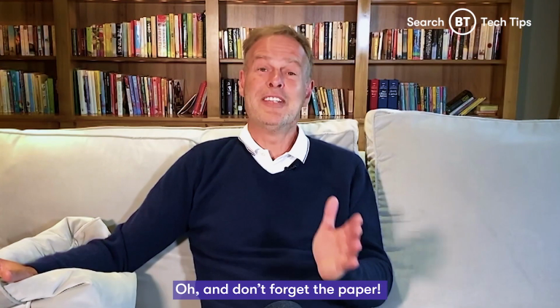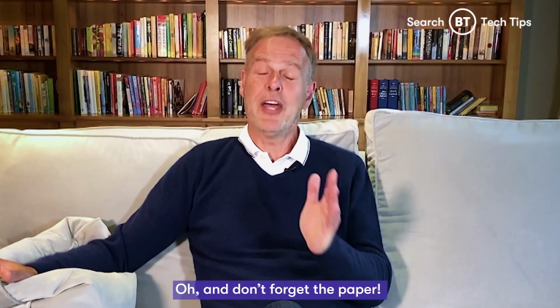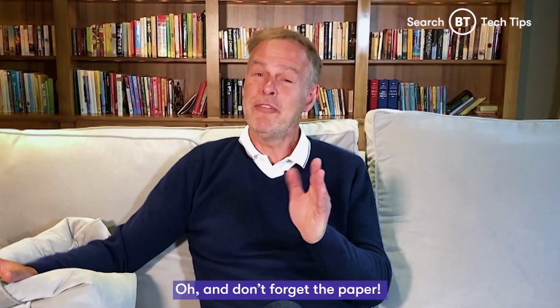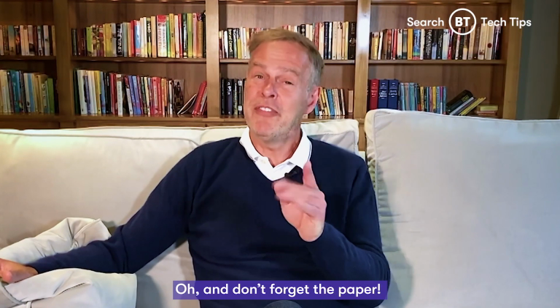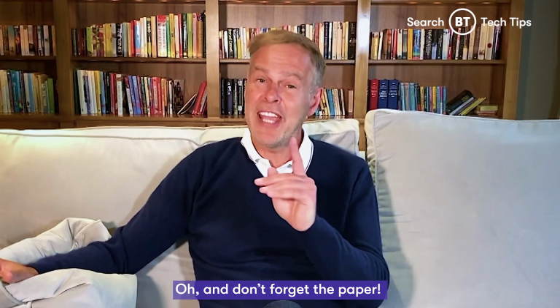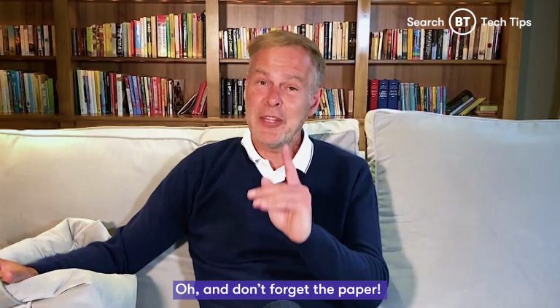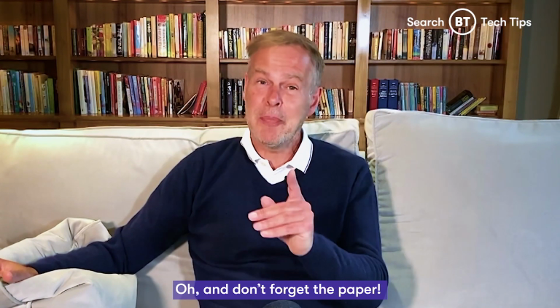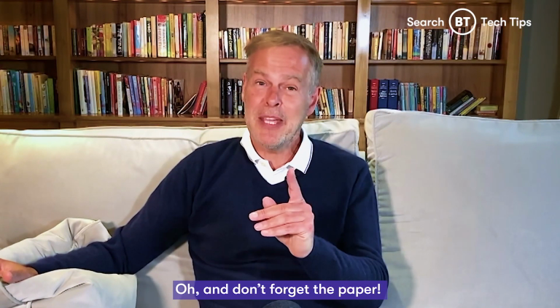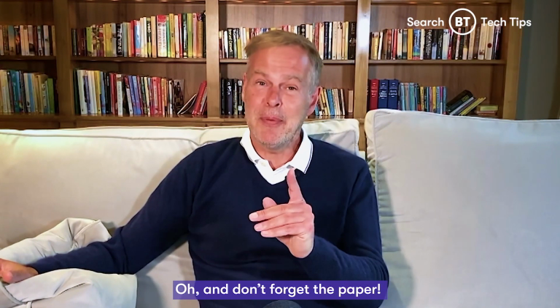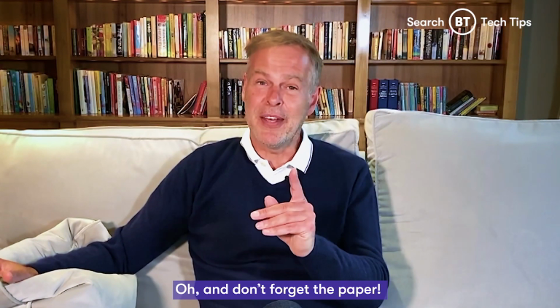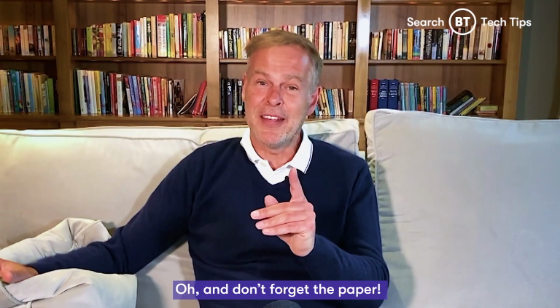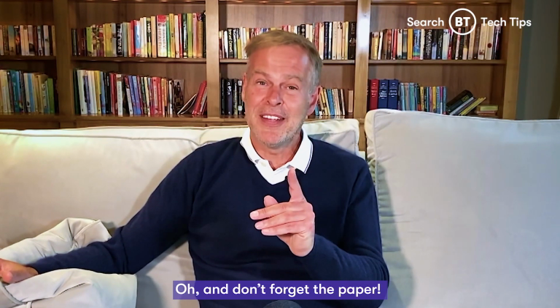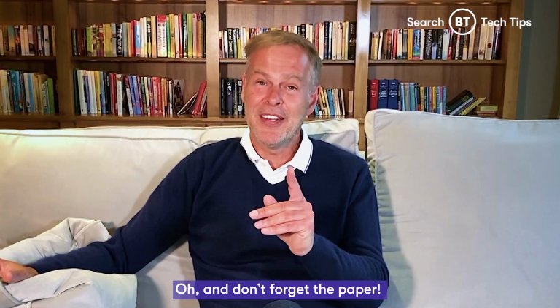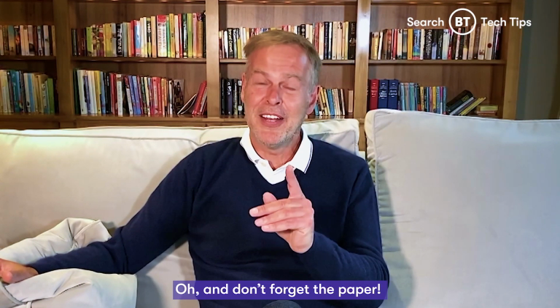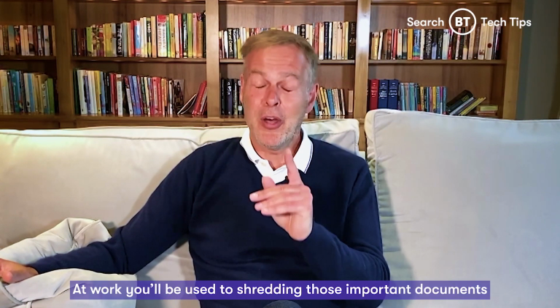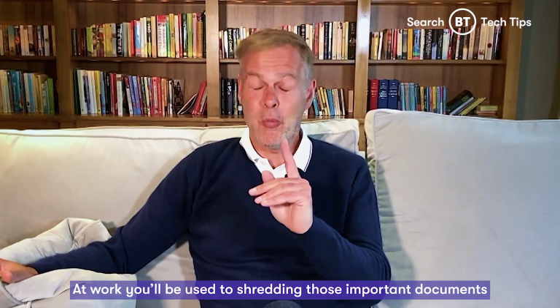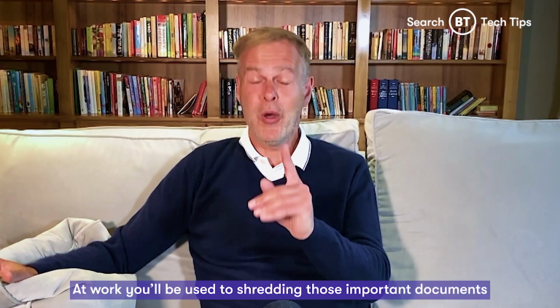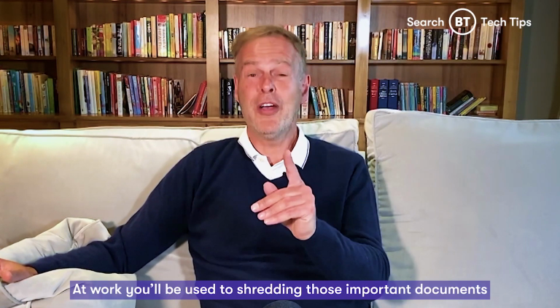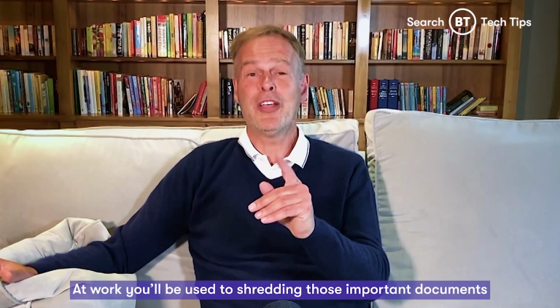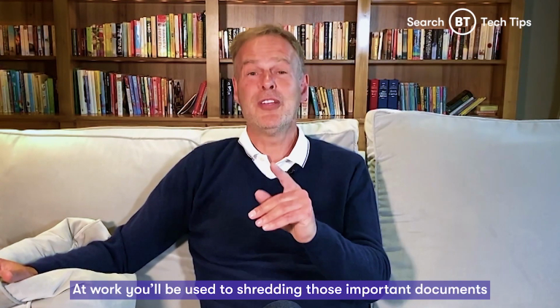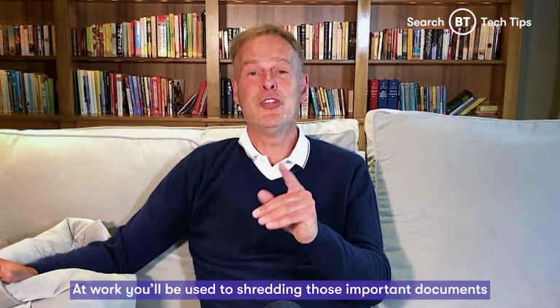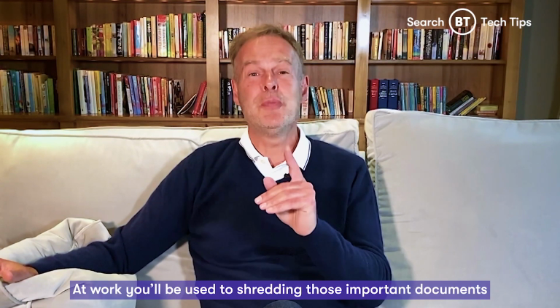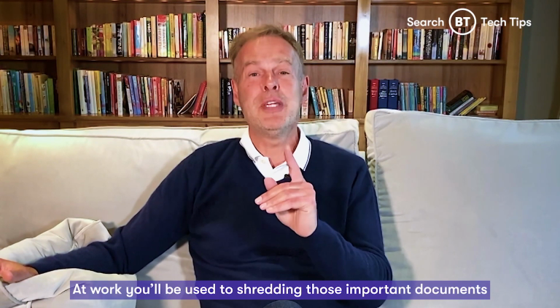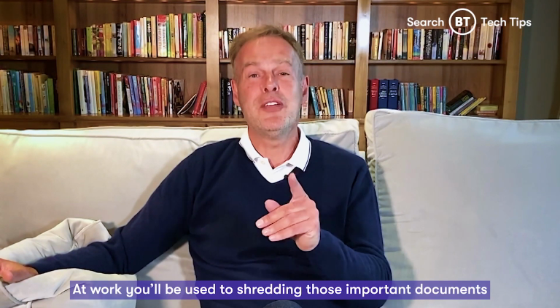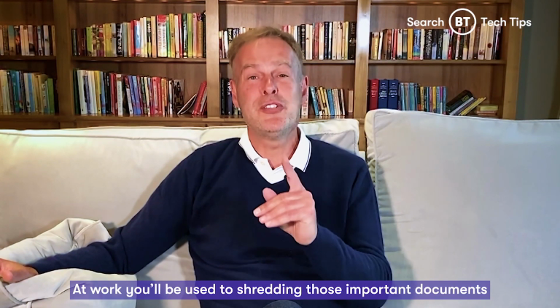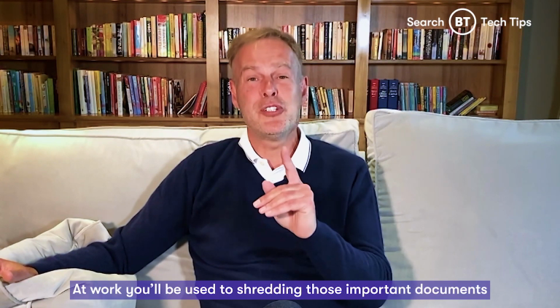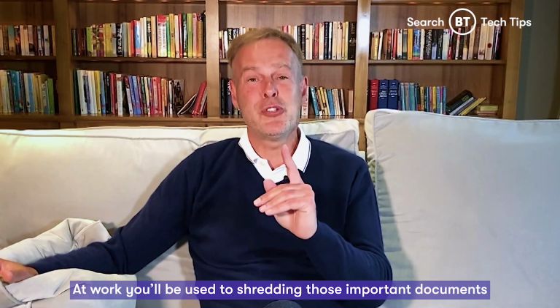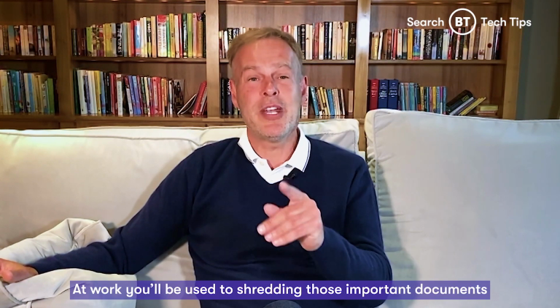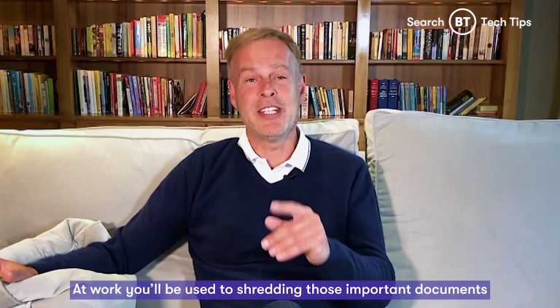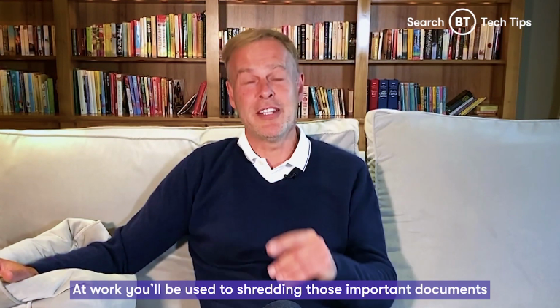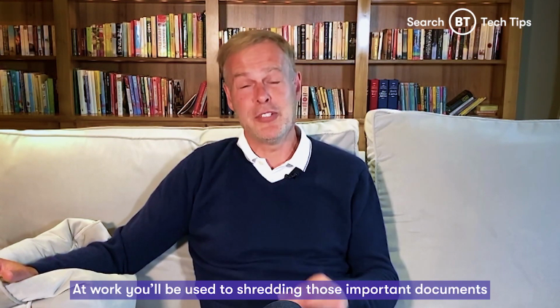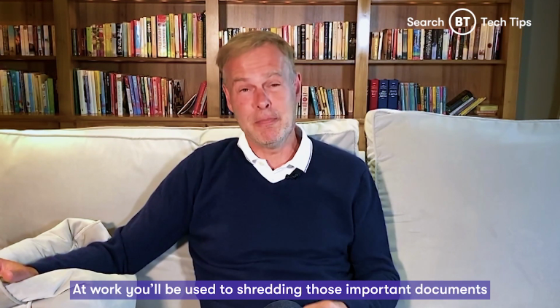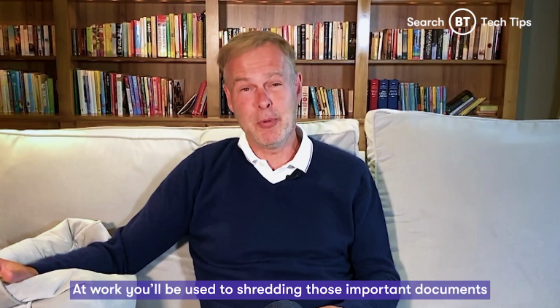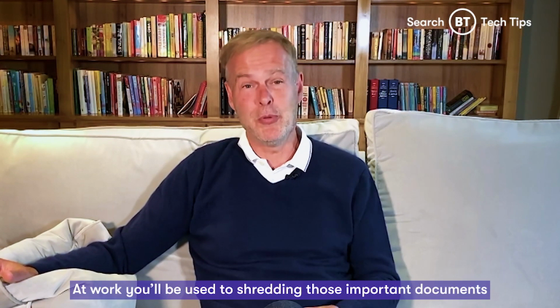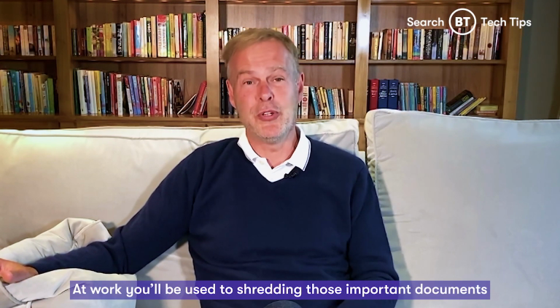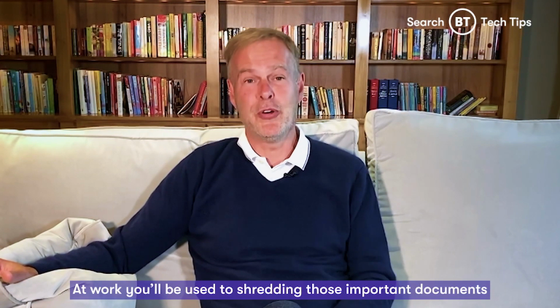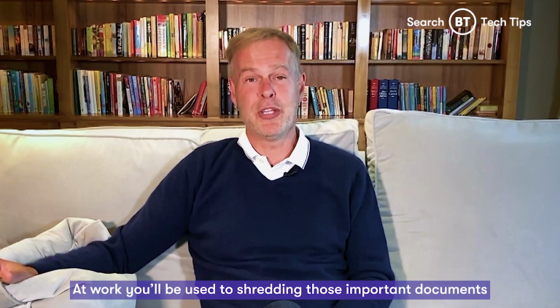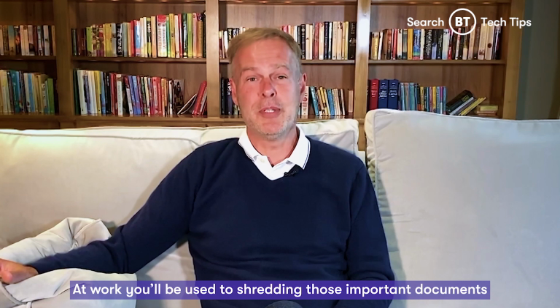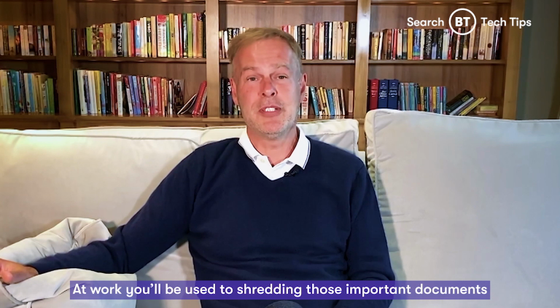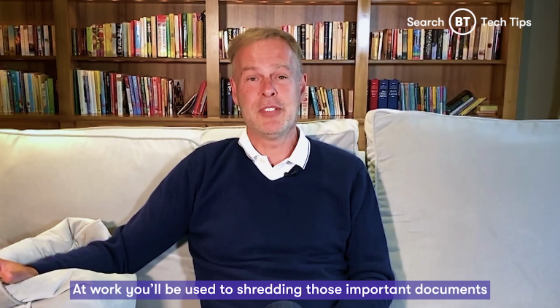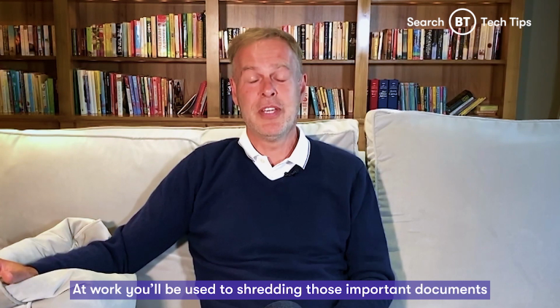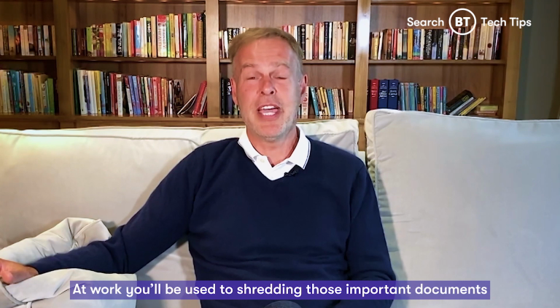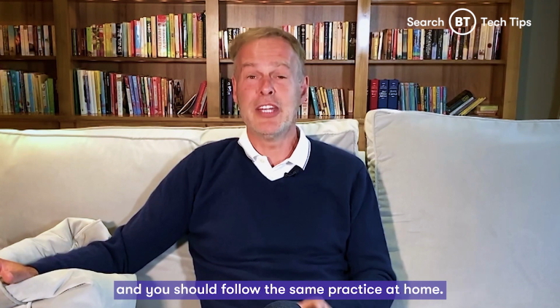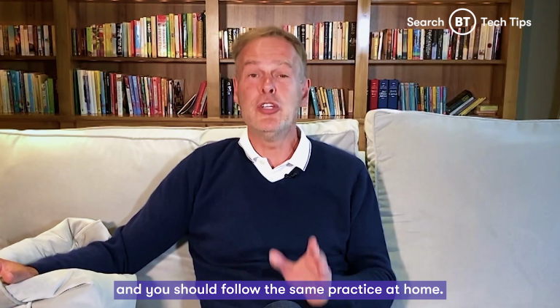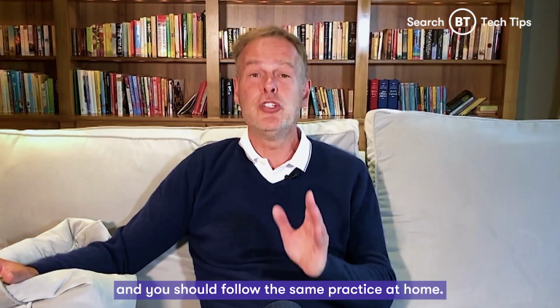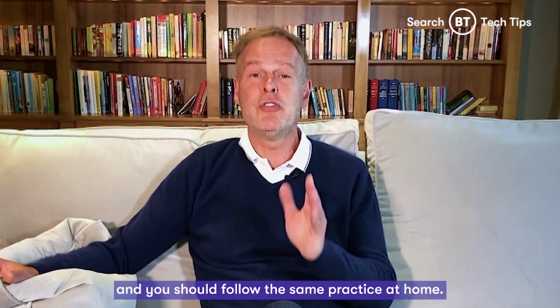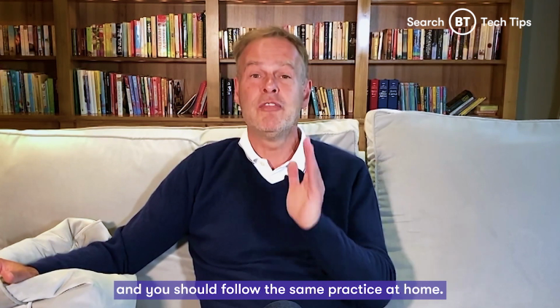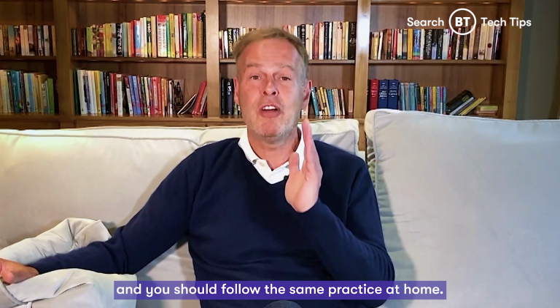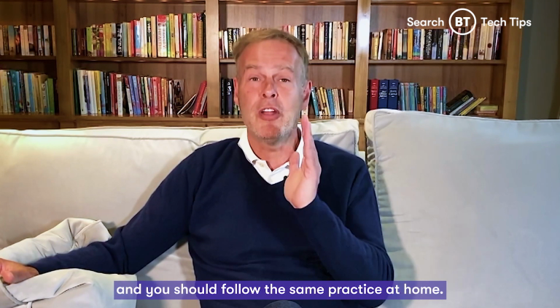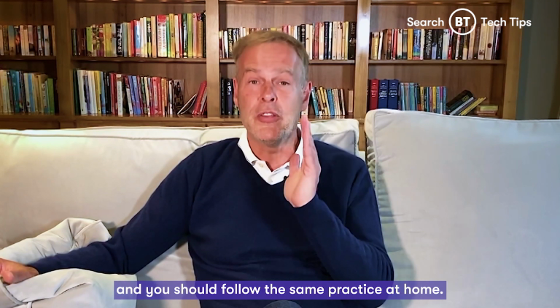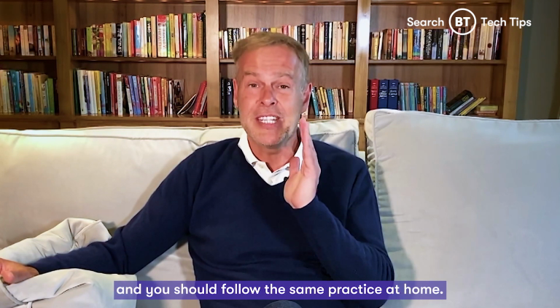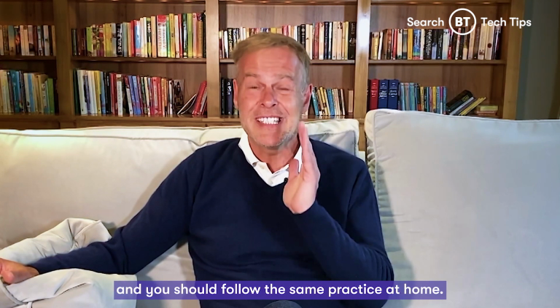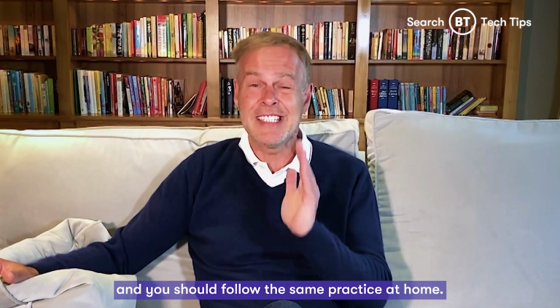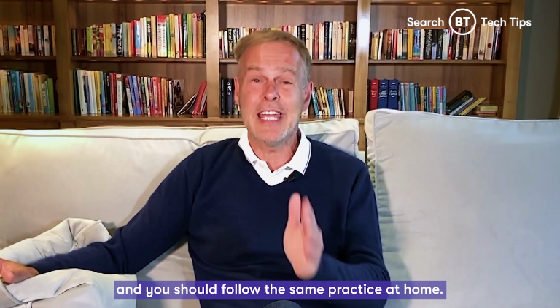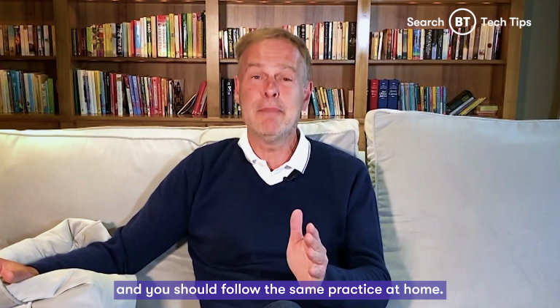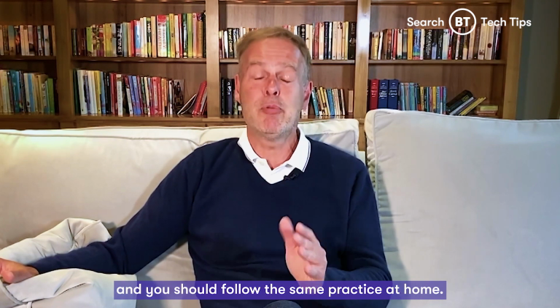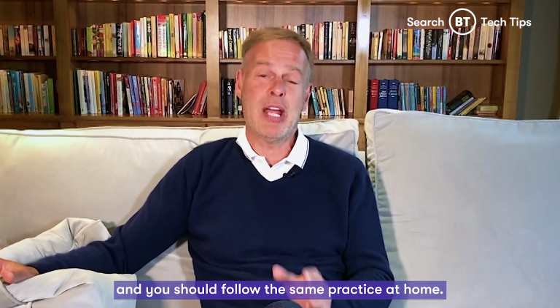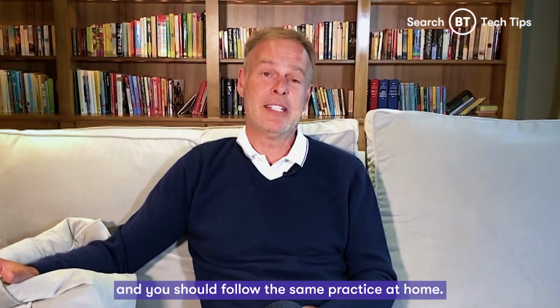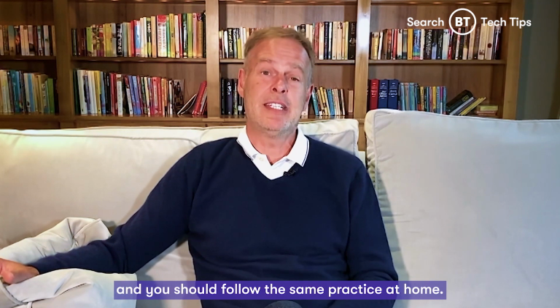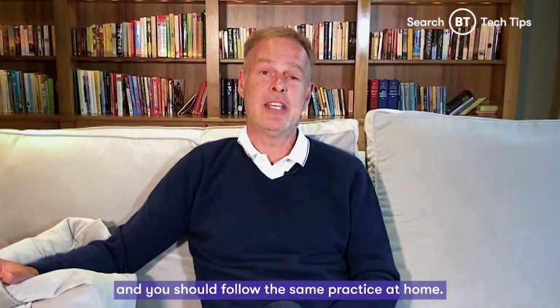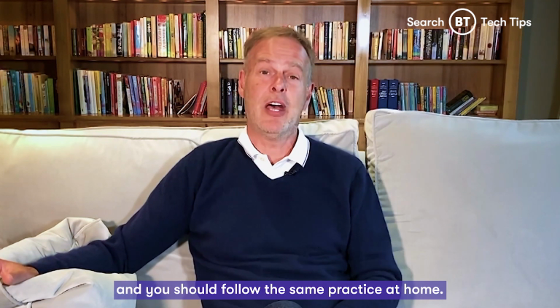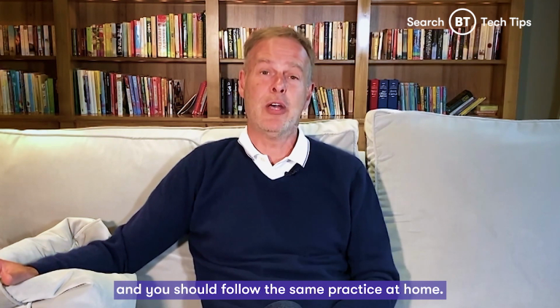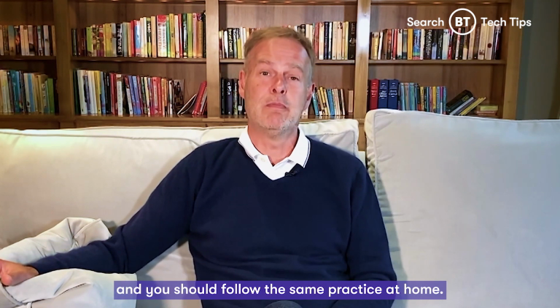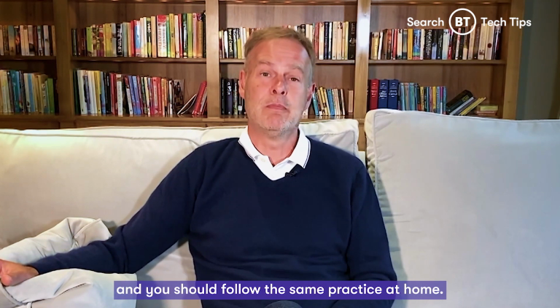And don't forget the paper. At work, you'll be used to shredding those important documents, and you should follow the same practice at home.